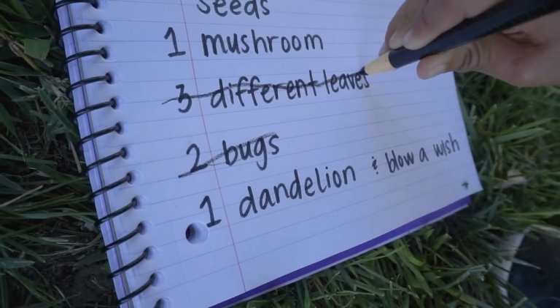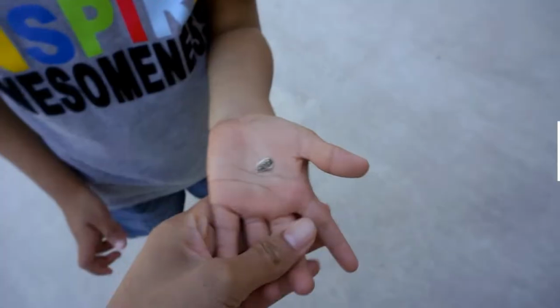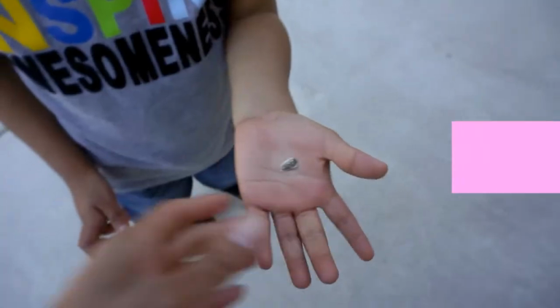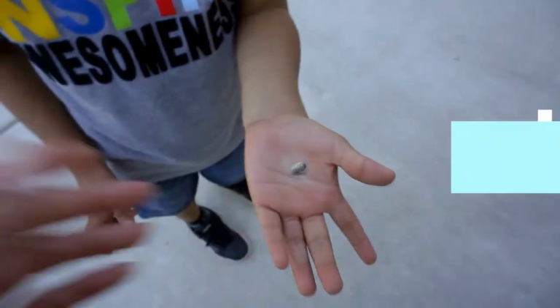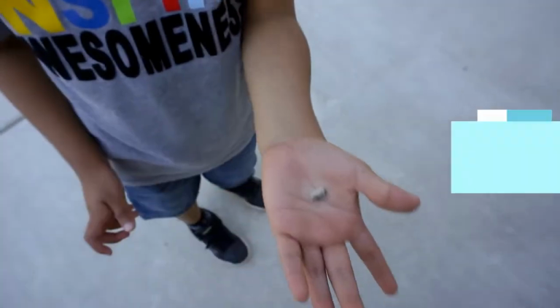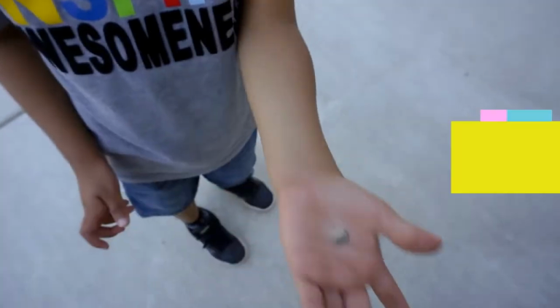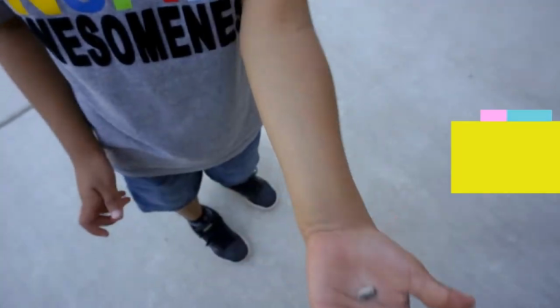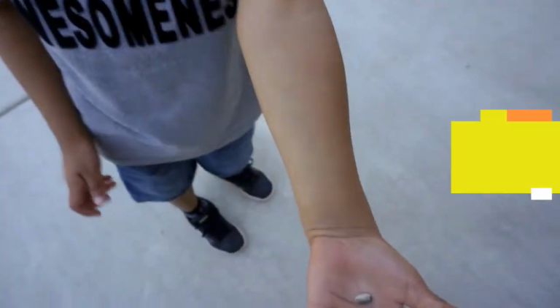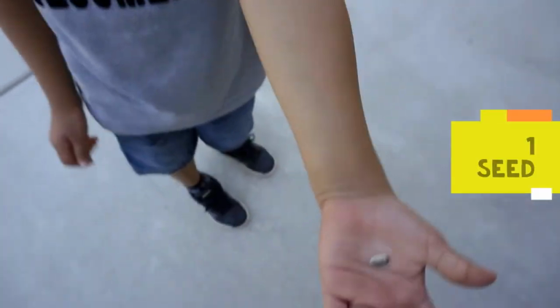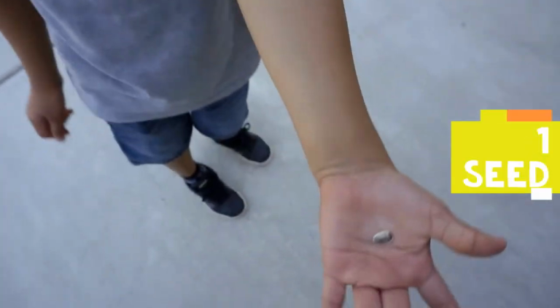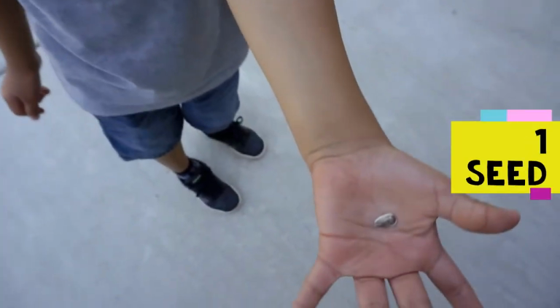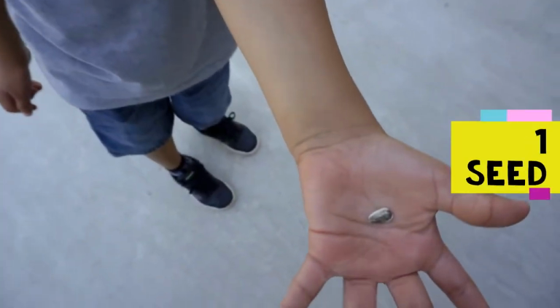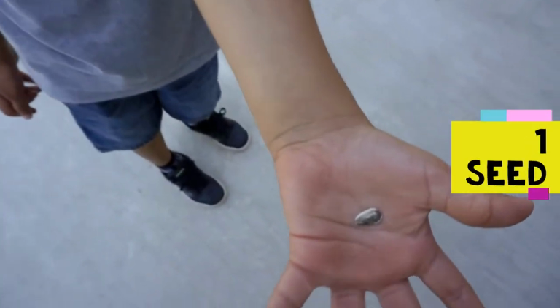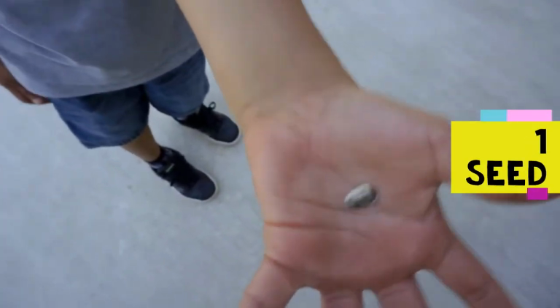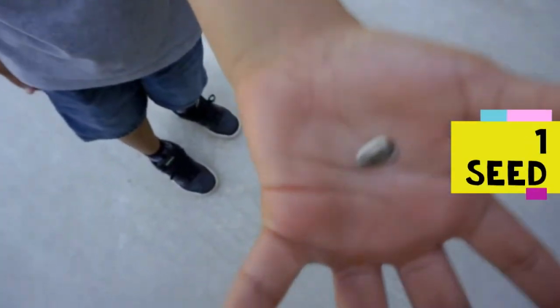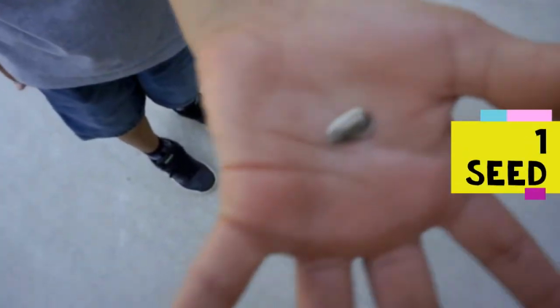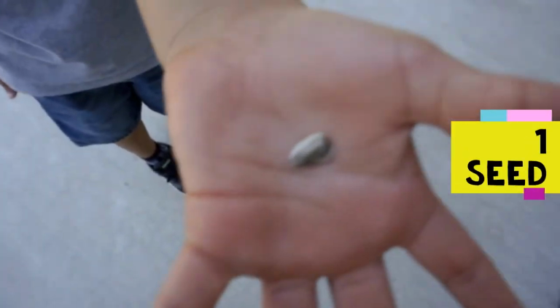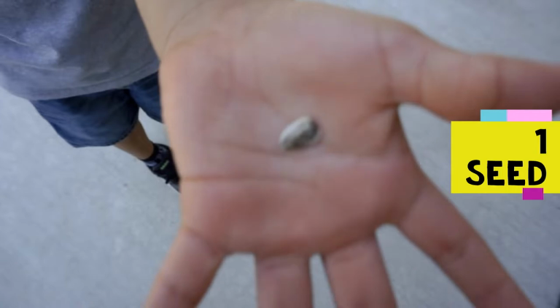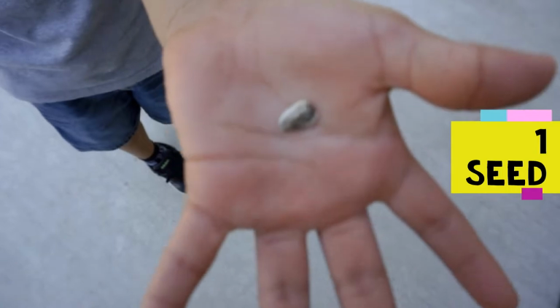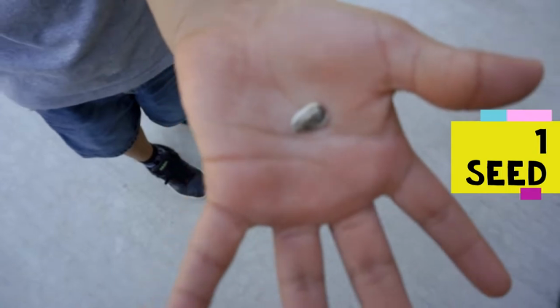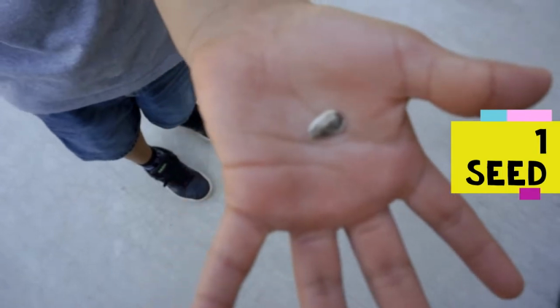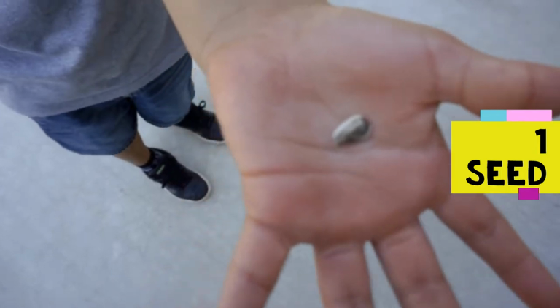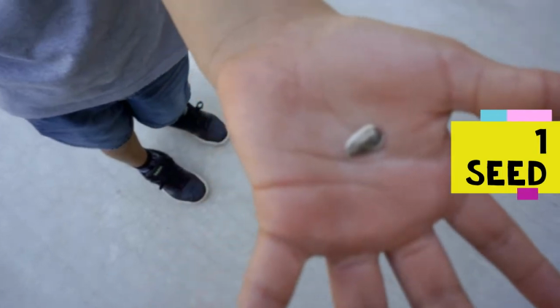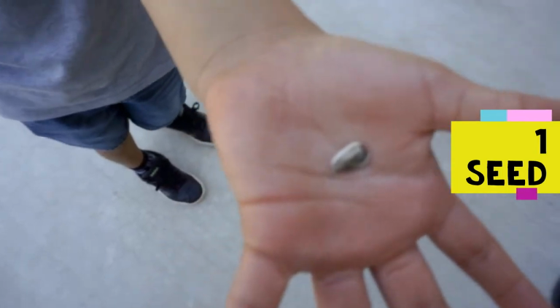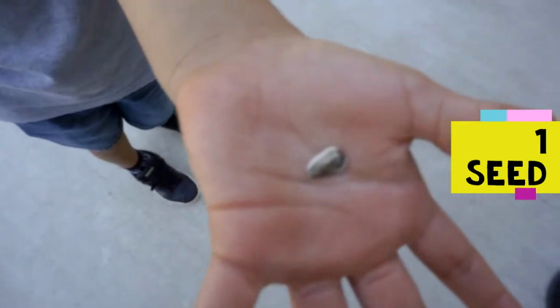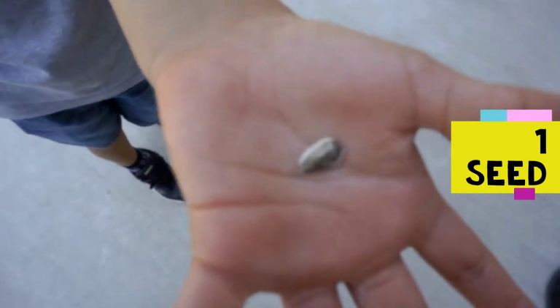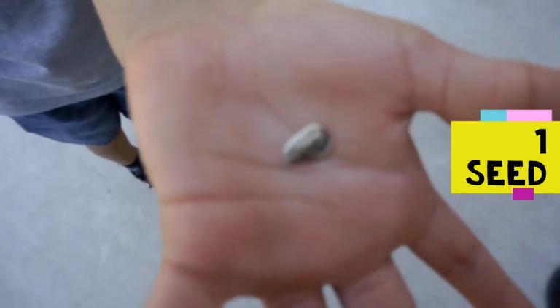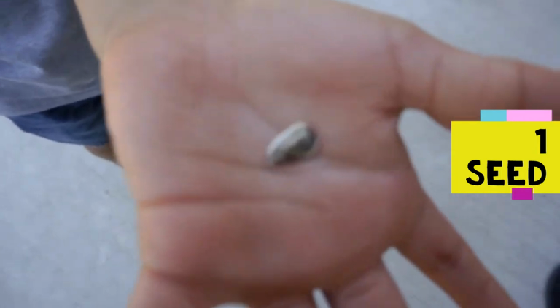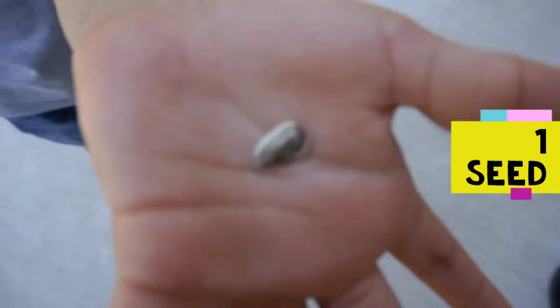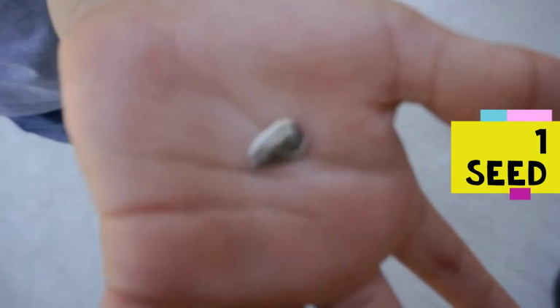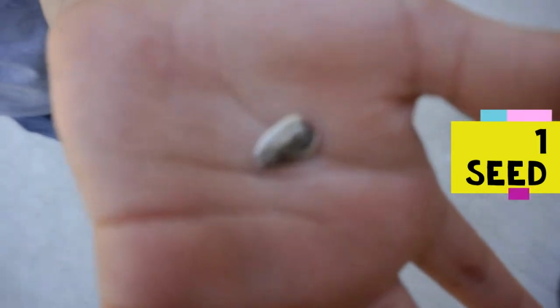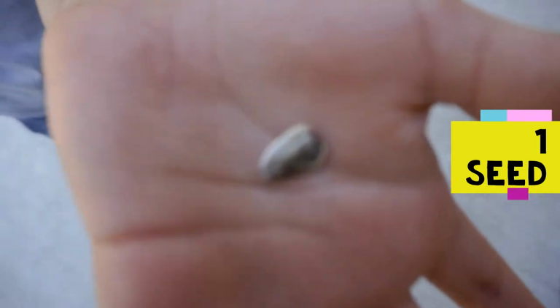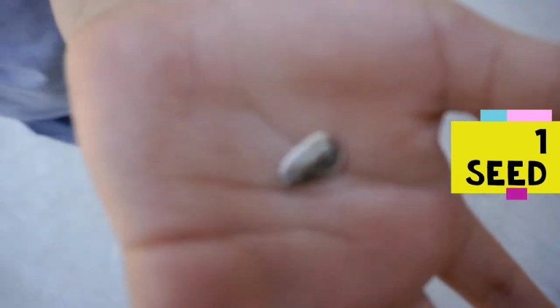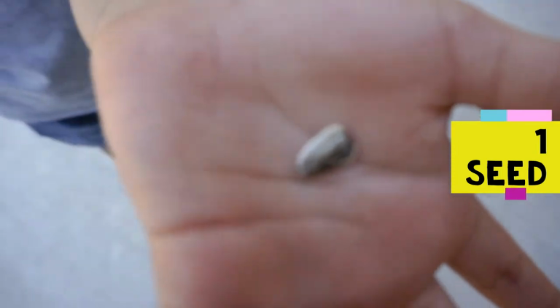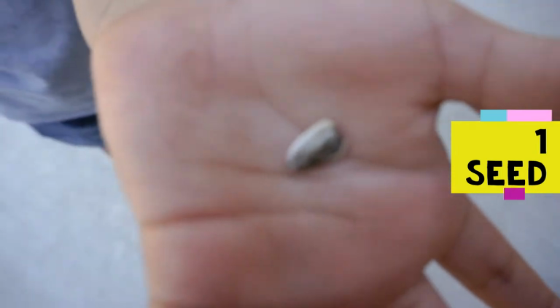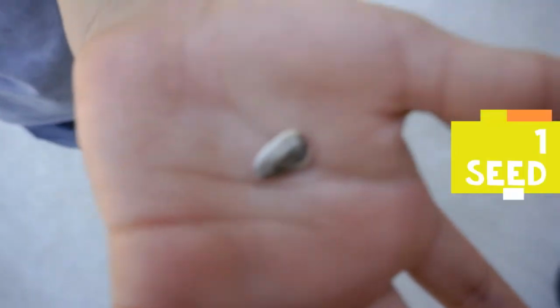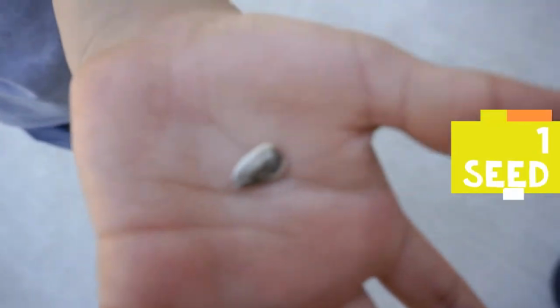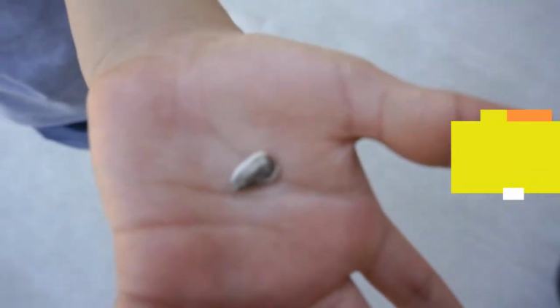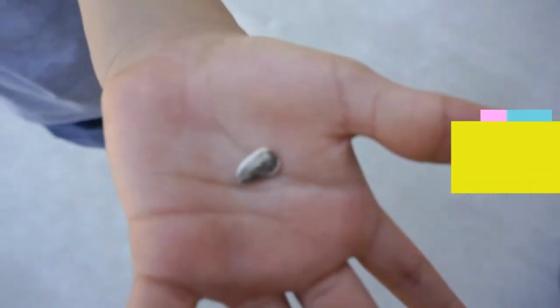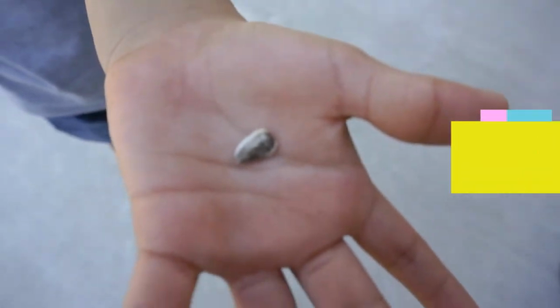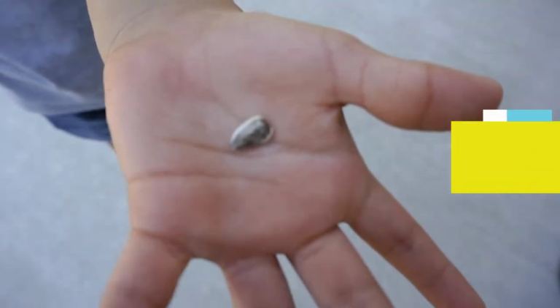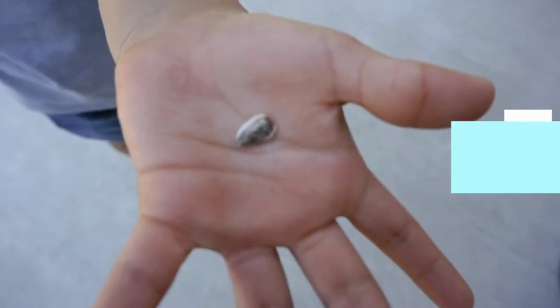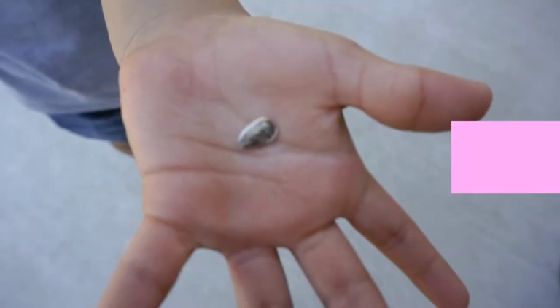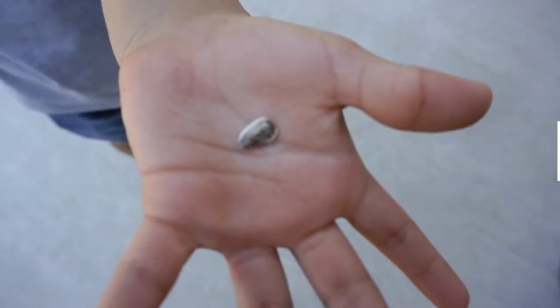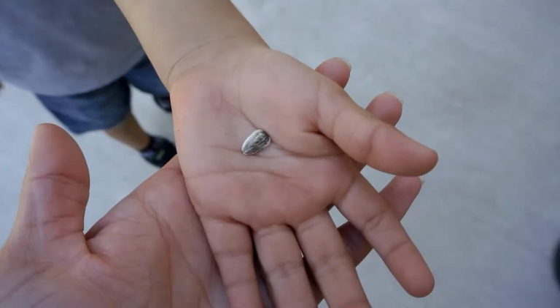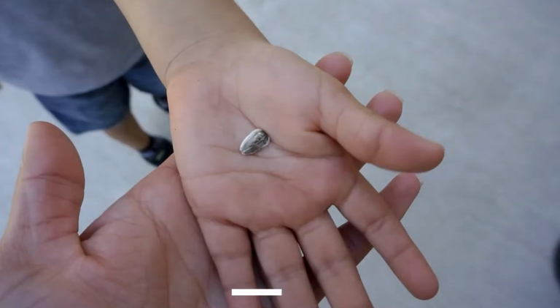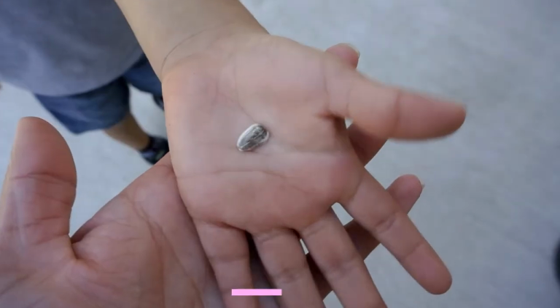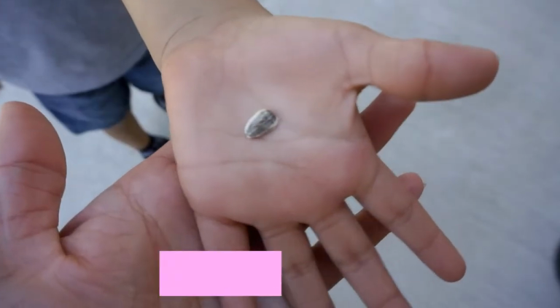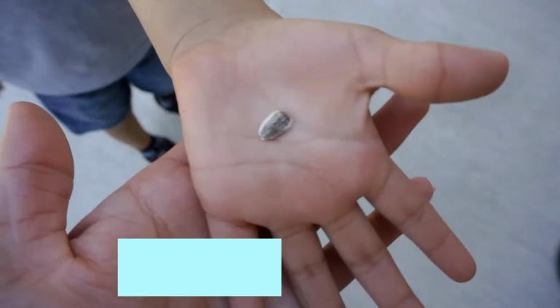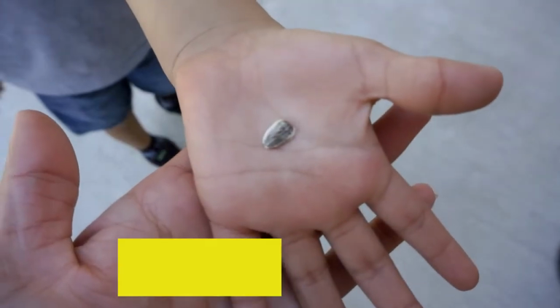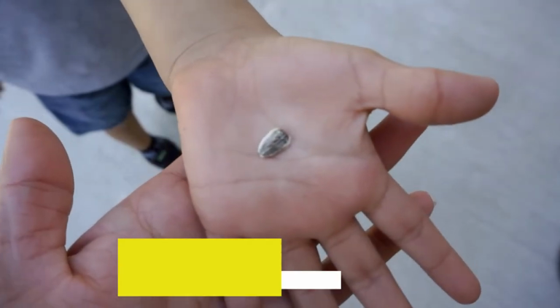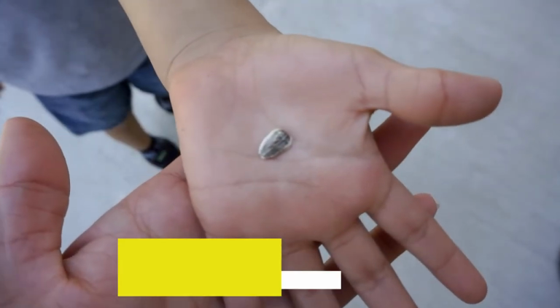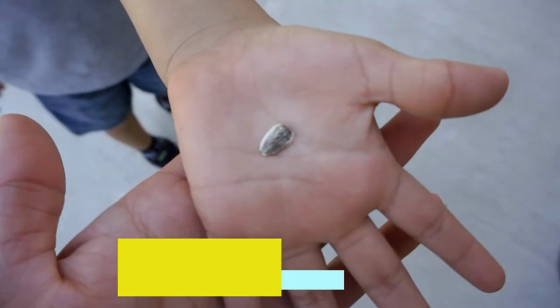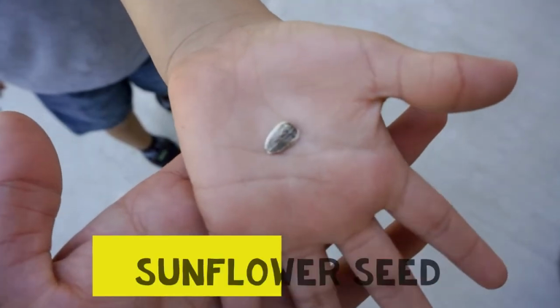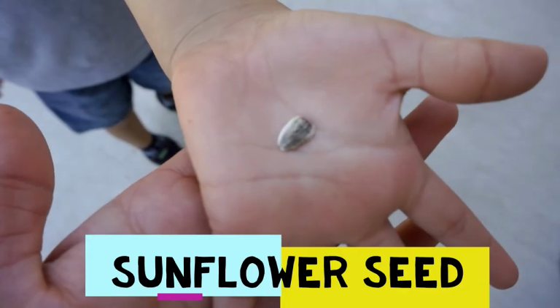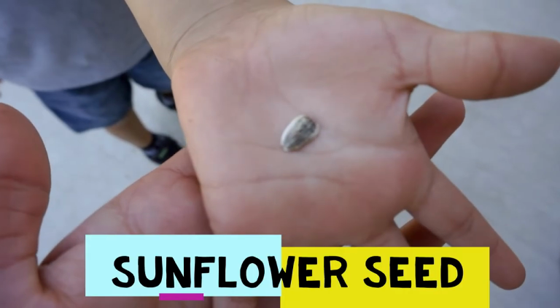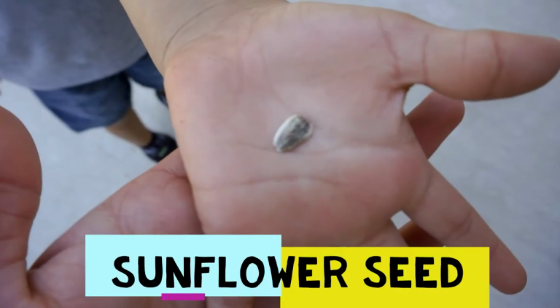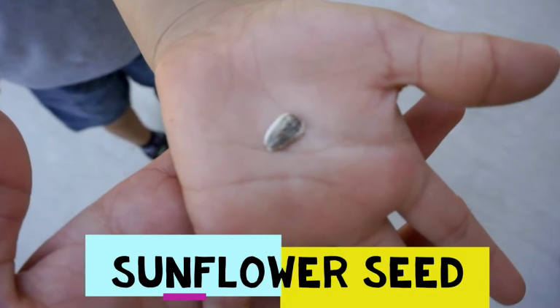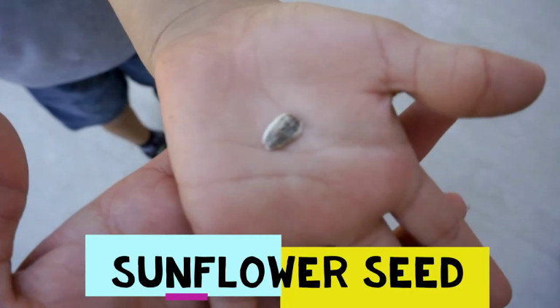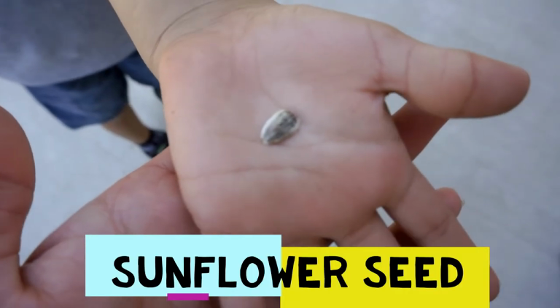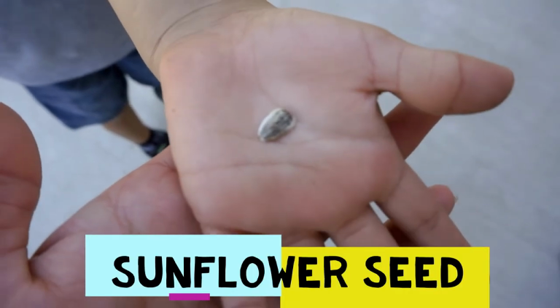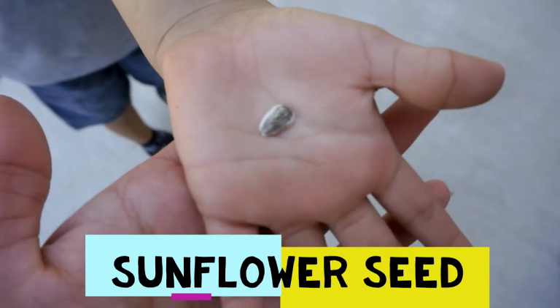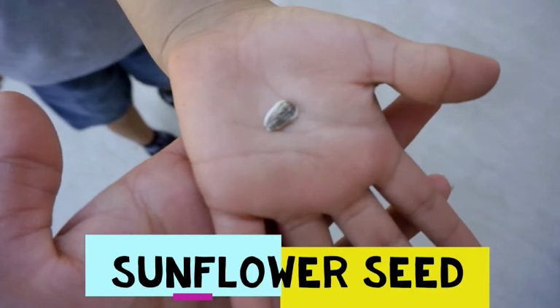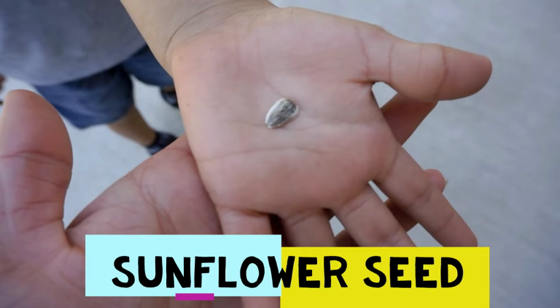This is a big seed. That is a big seed. This is a sunflower seed.